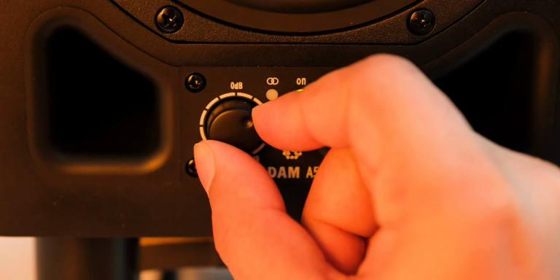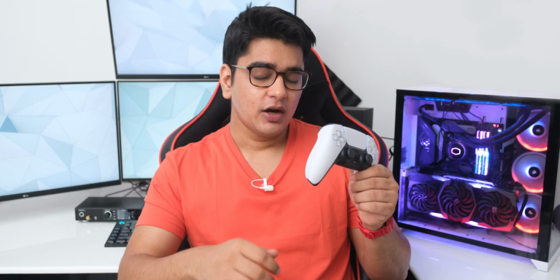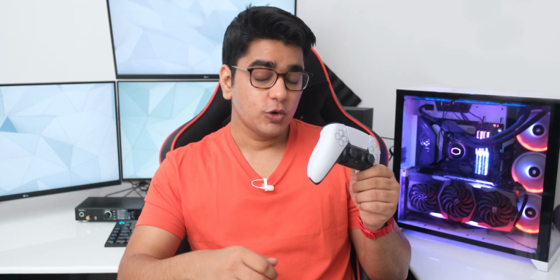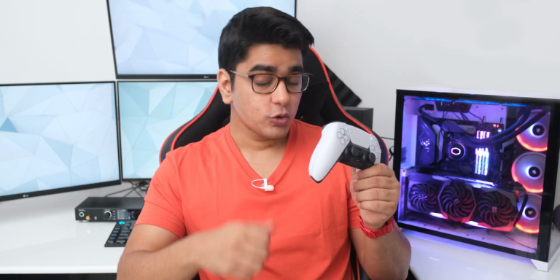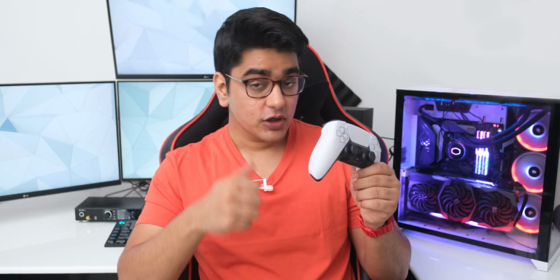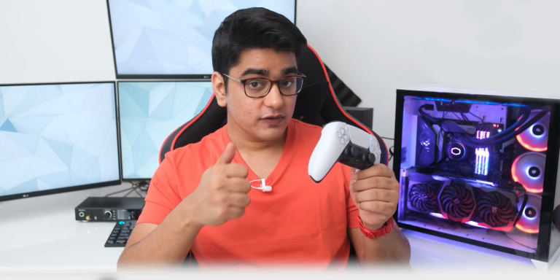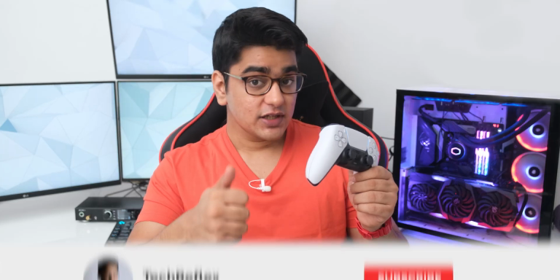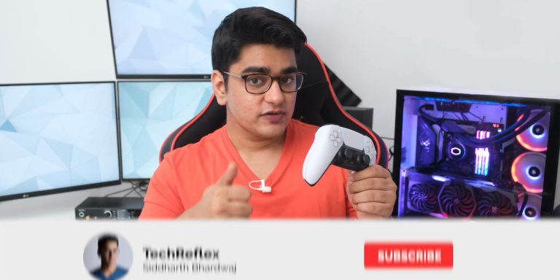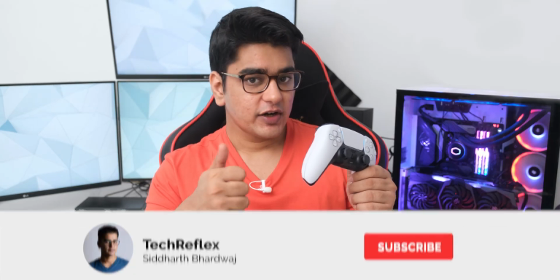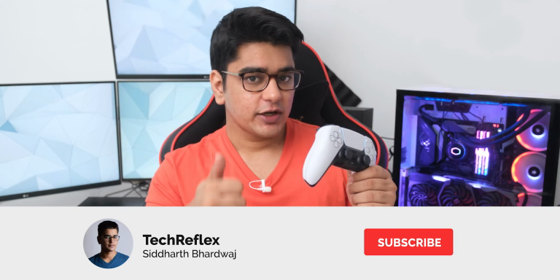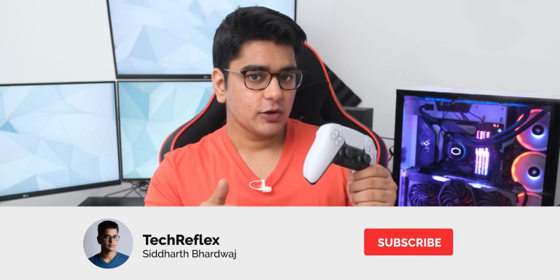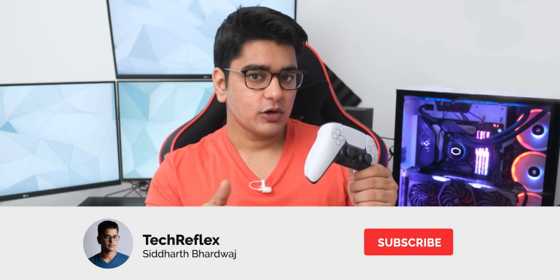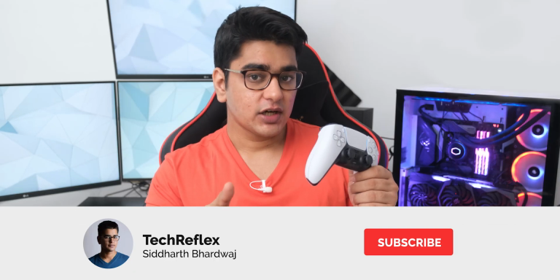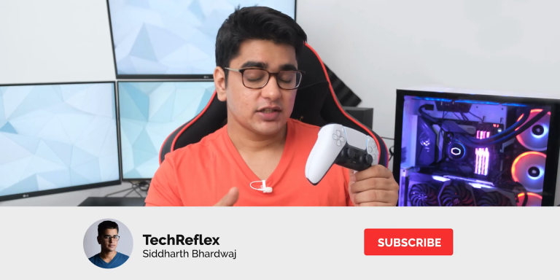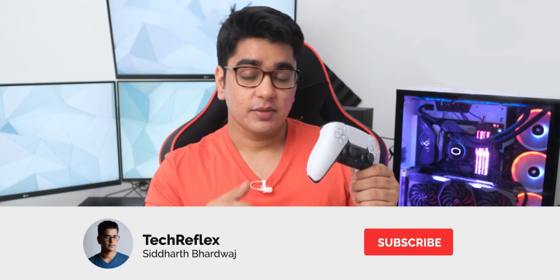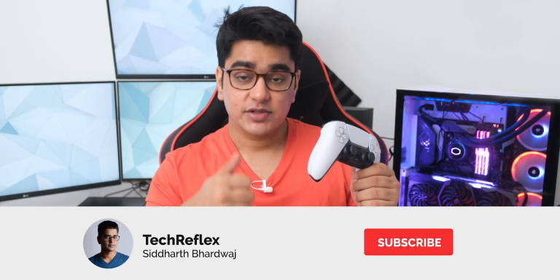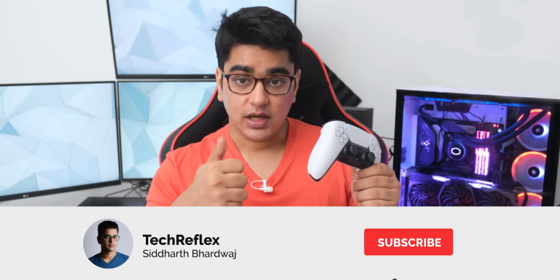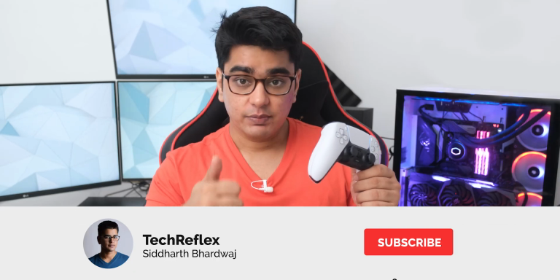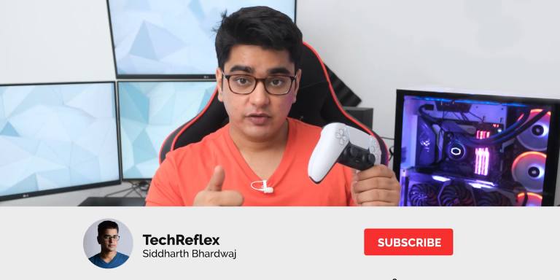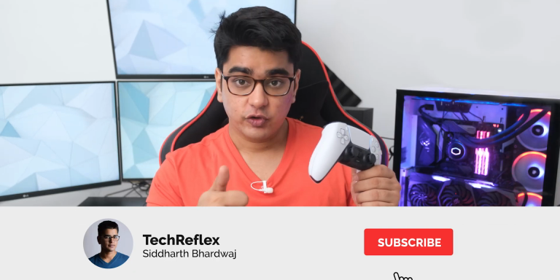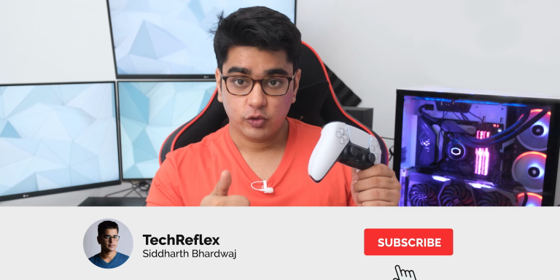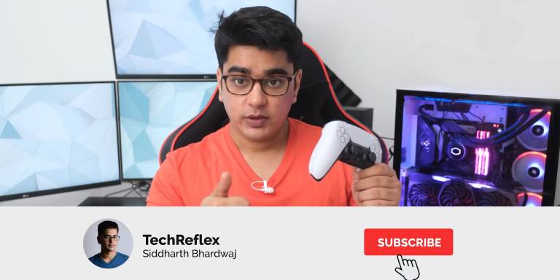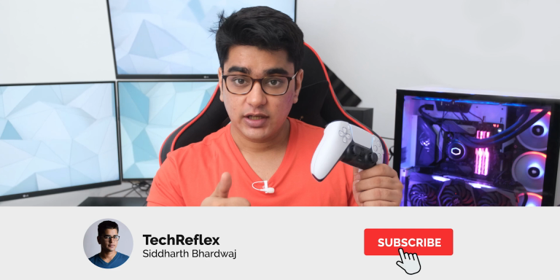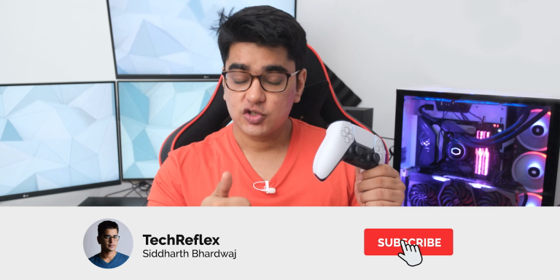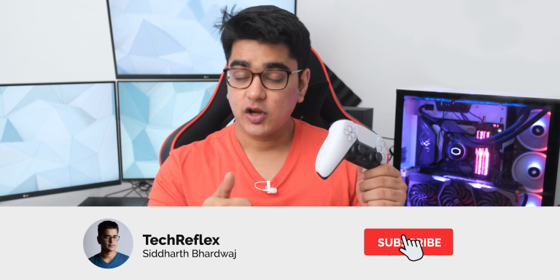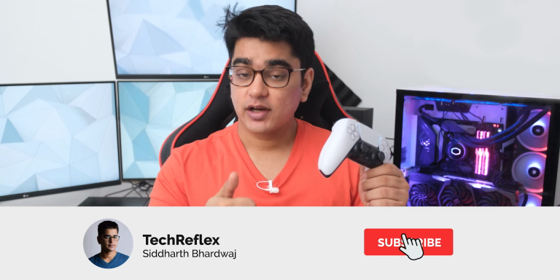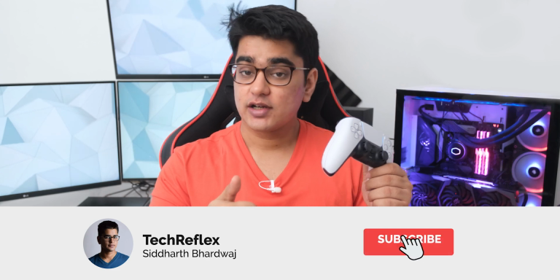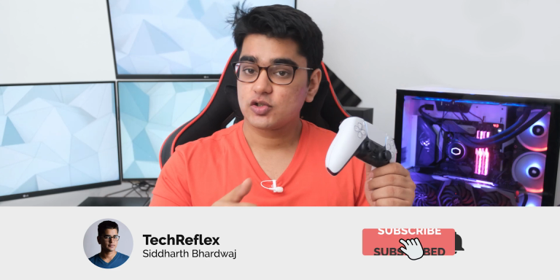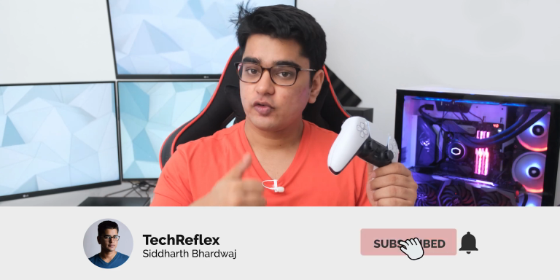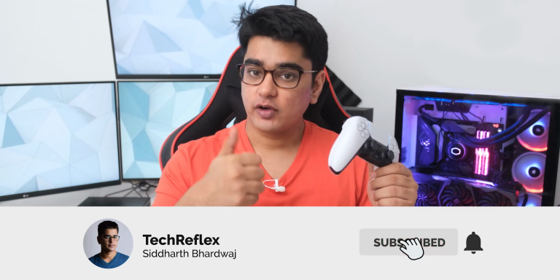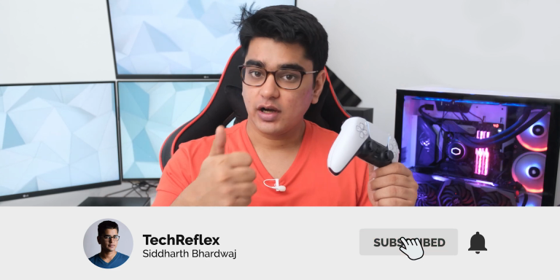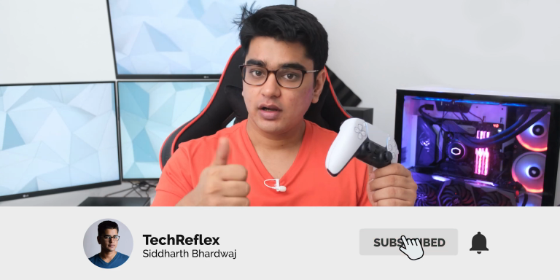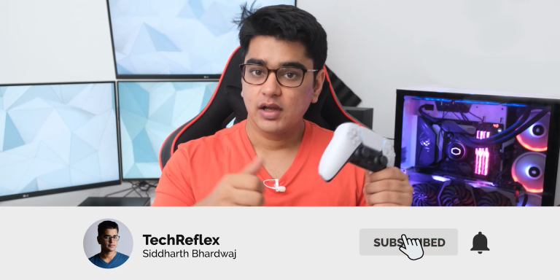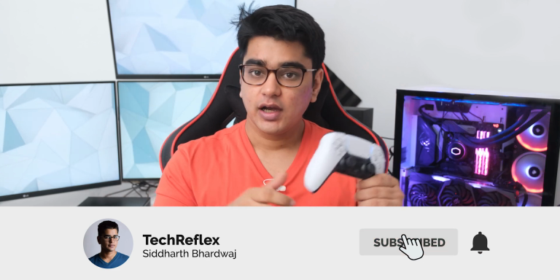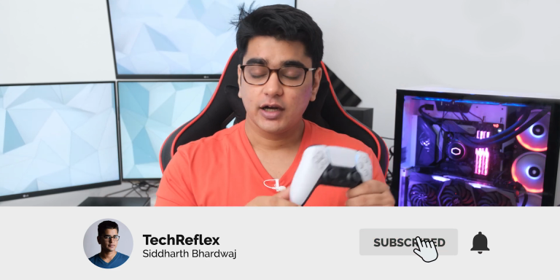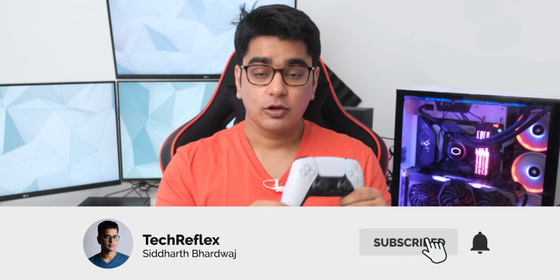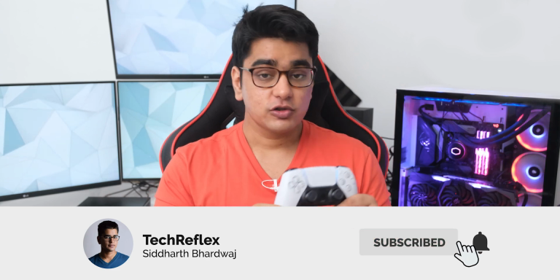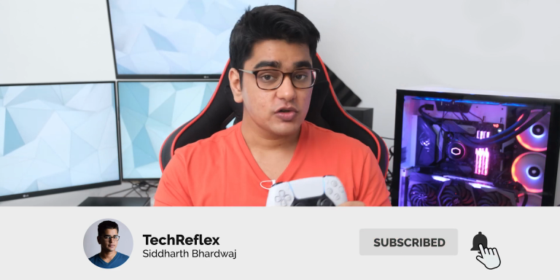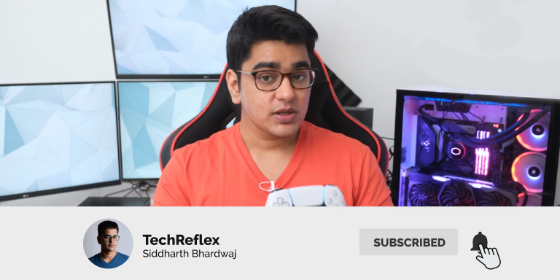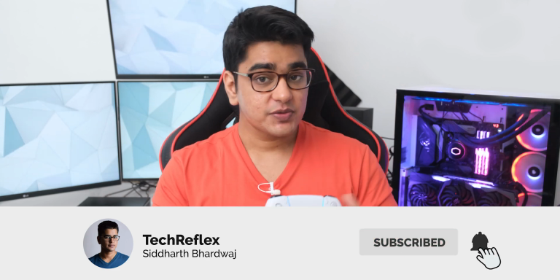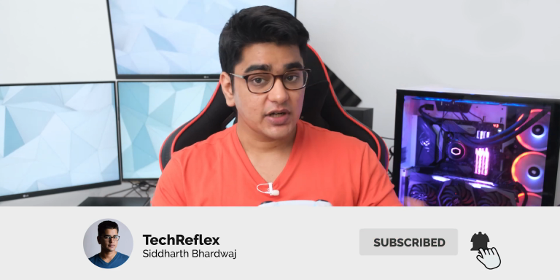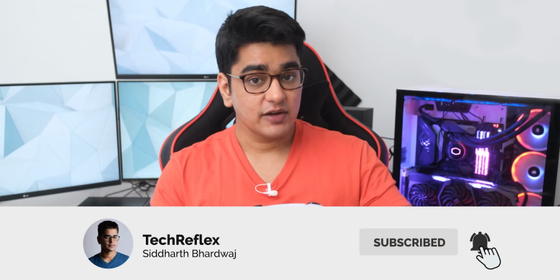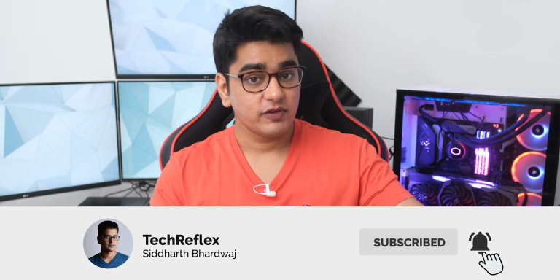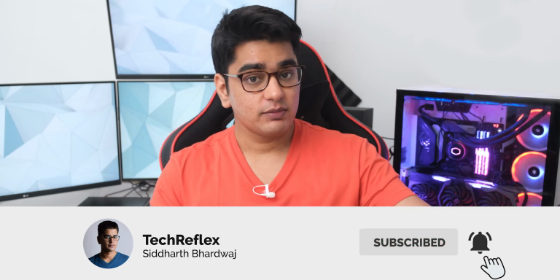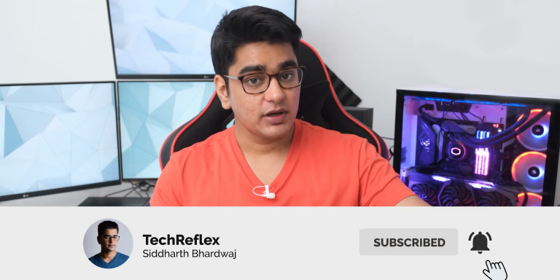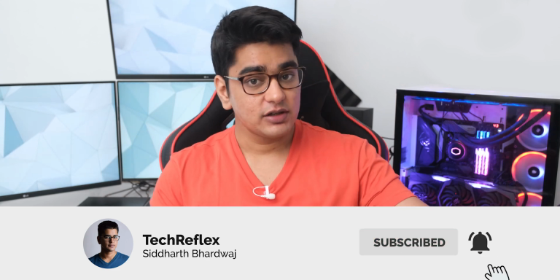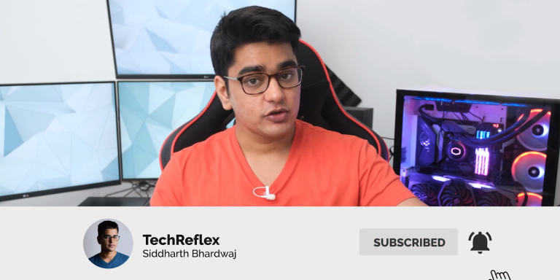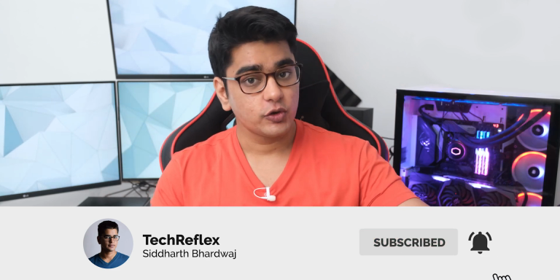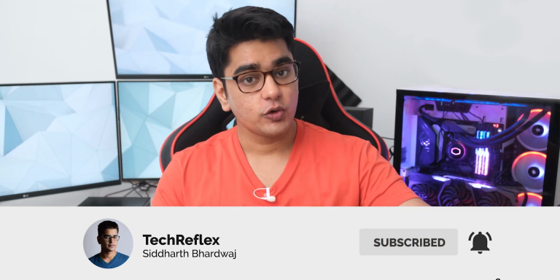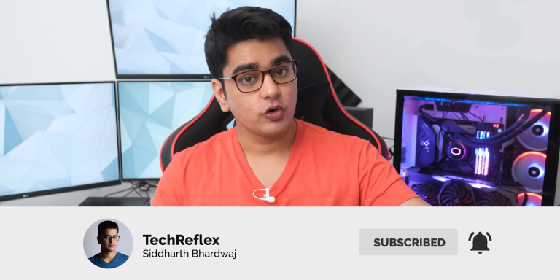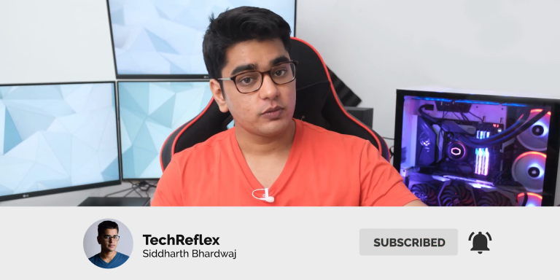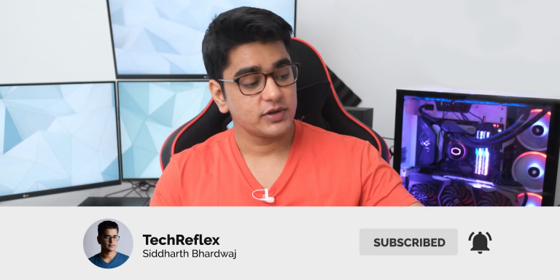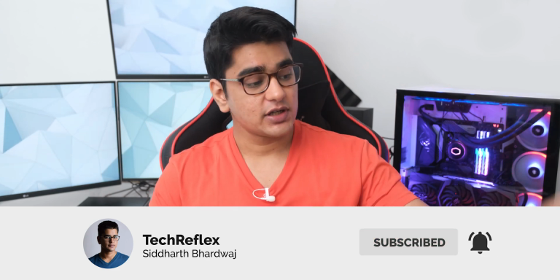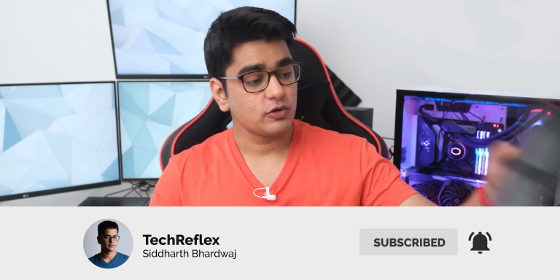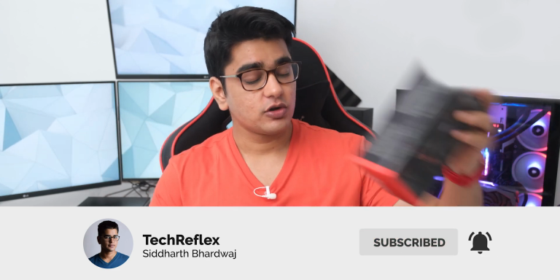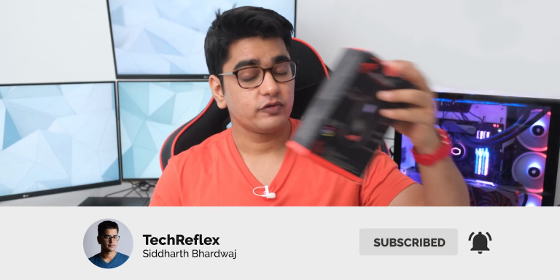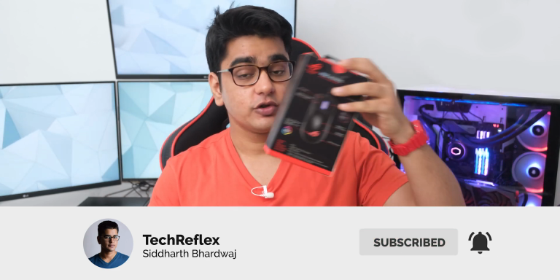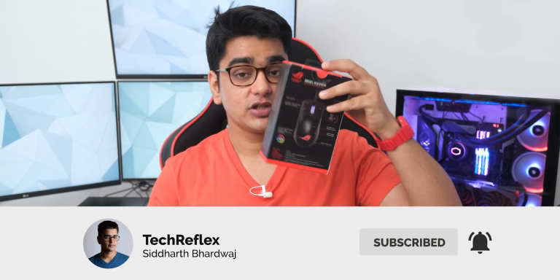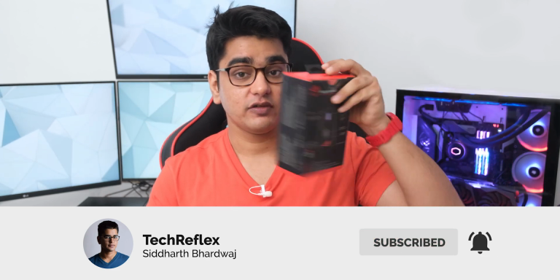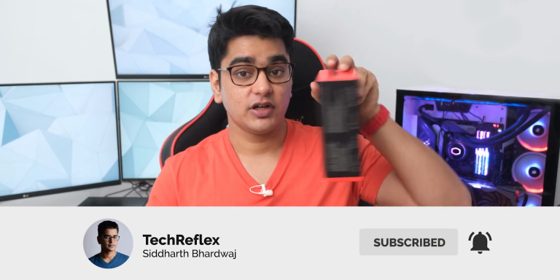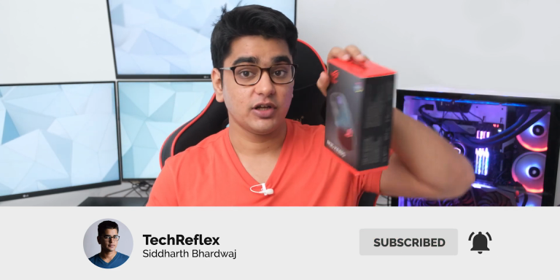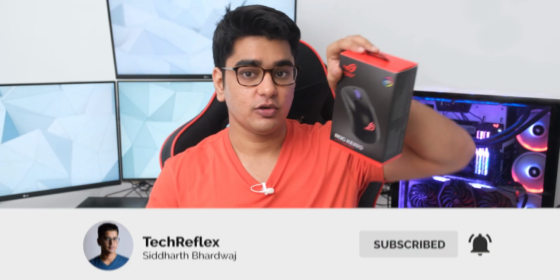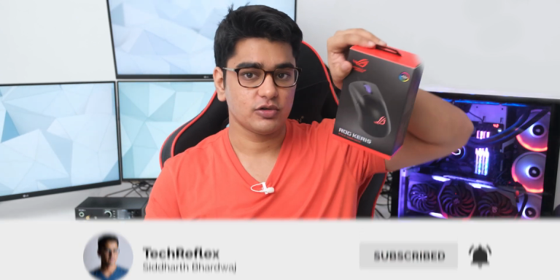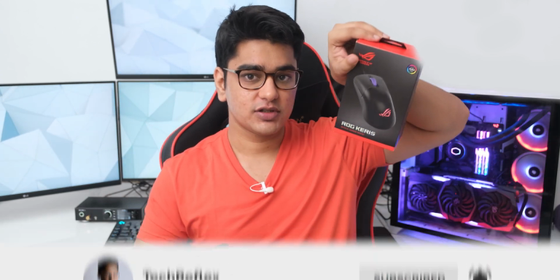Do give this video a thumbs up if you've been enjoying it so far, and also subscribe with the bell icon so you don't miss out on future videos.